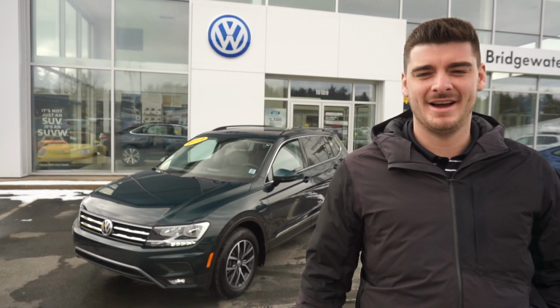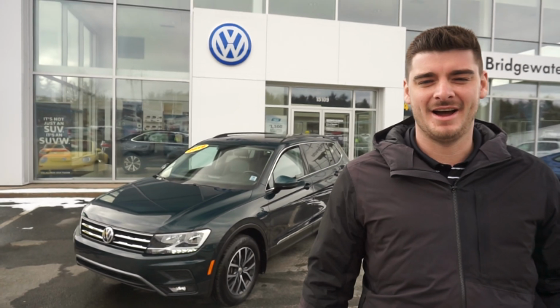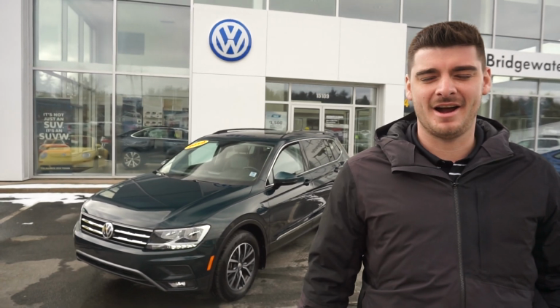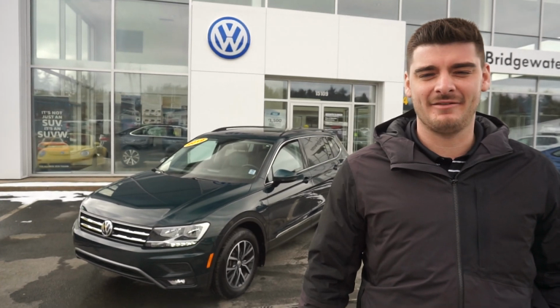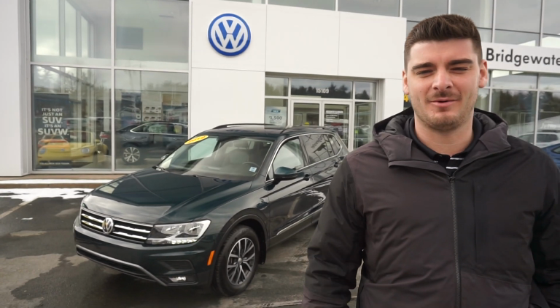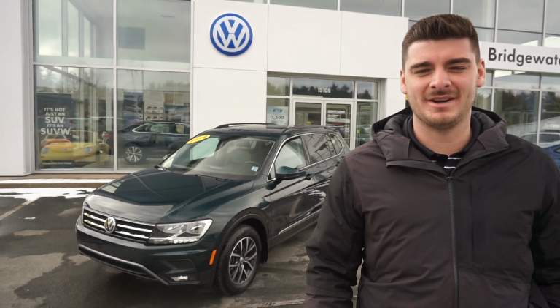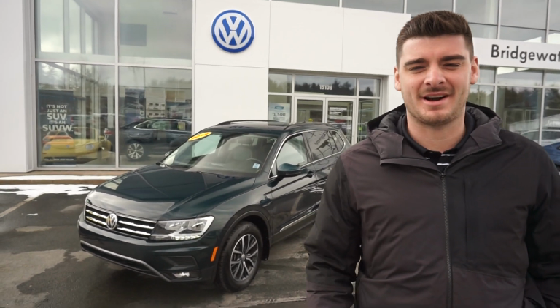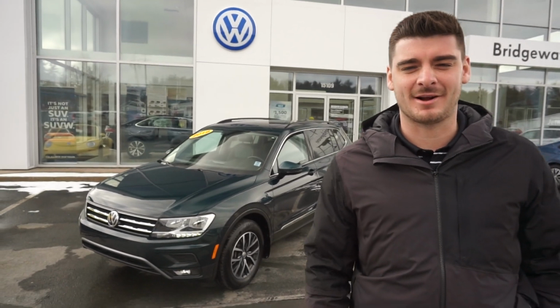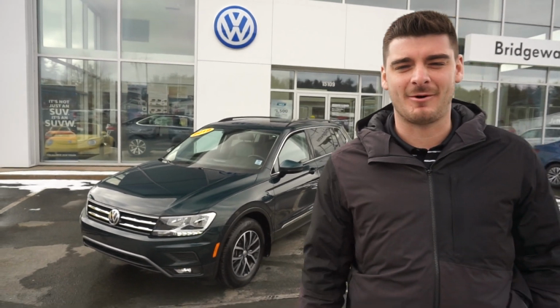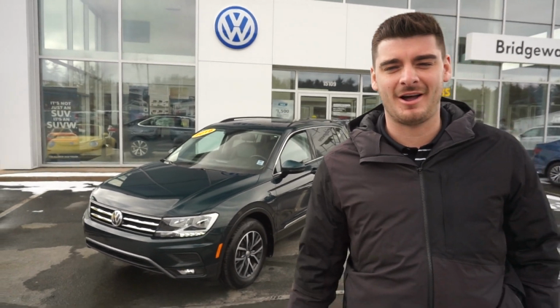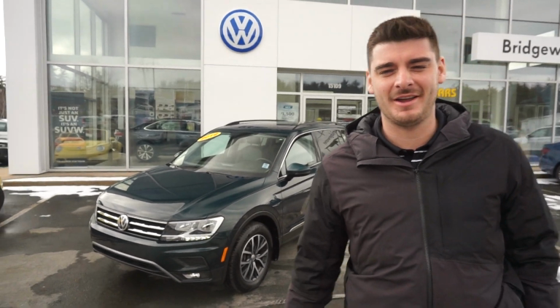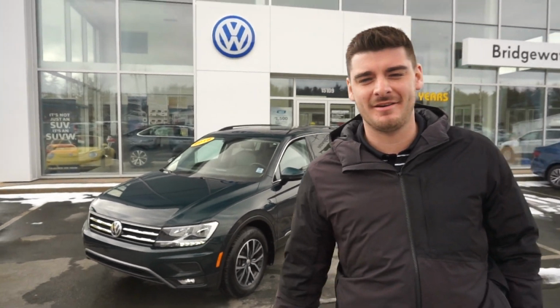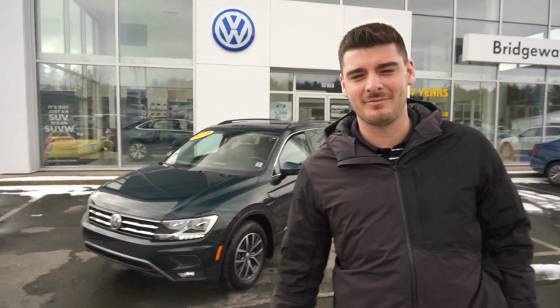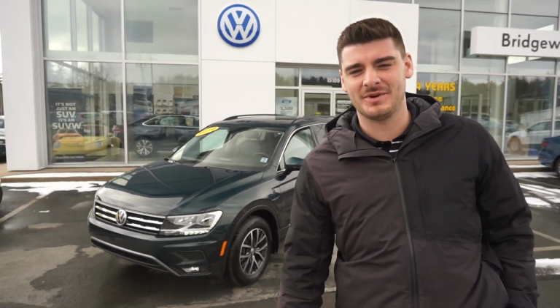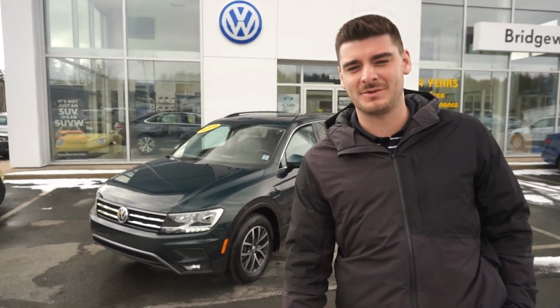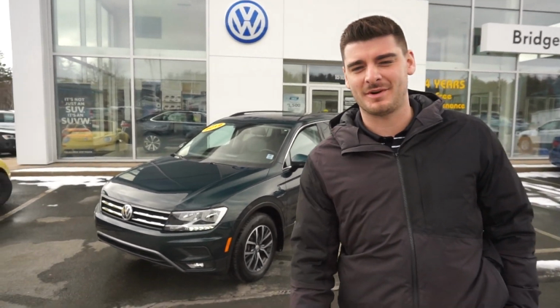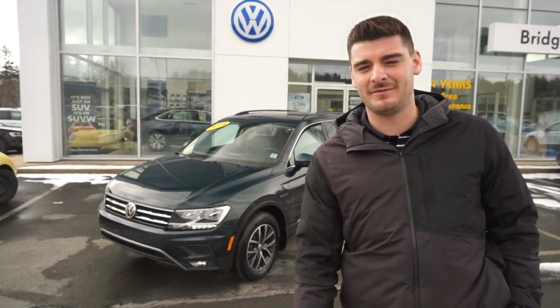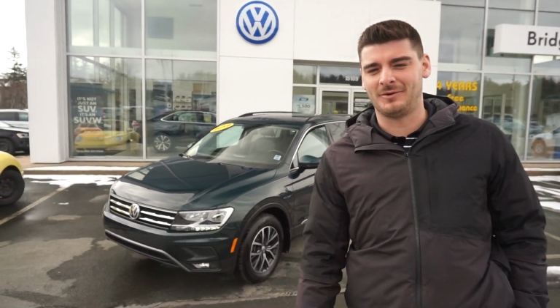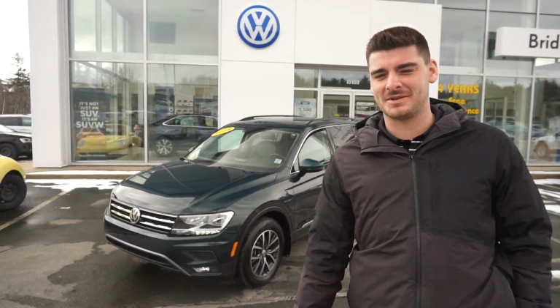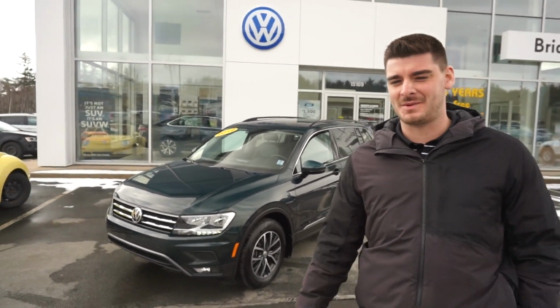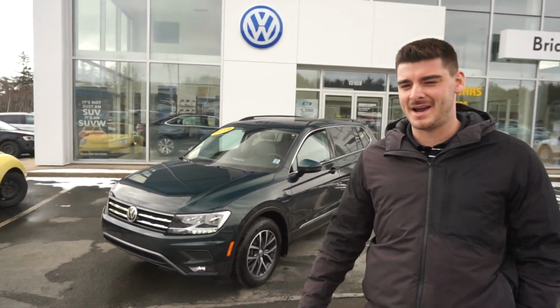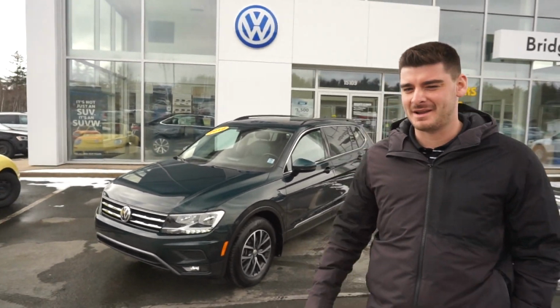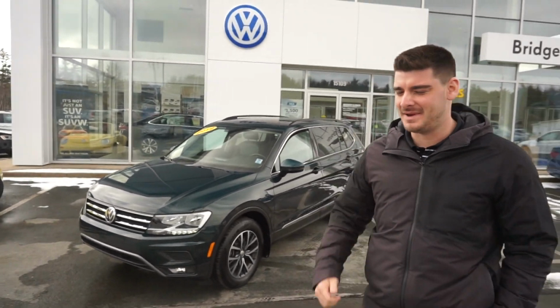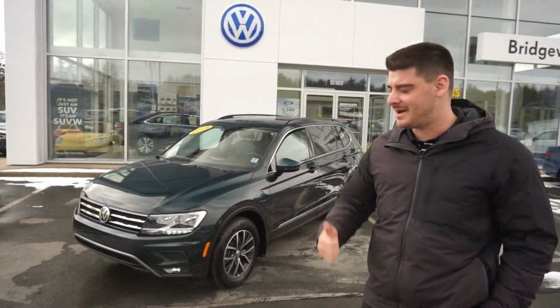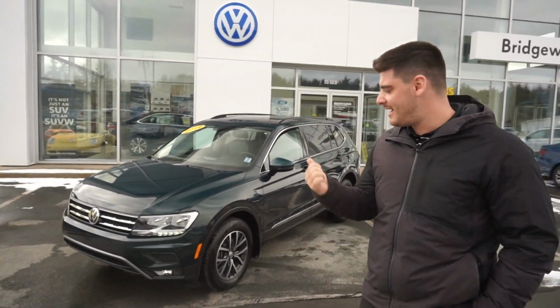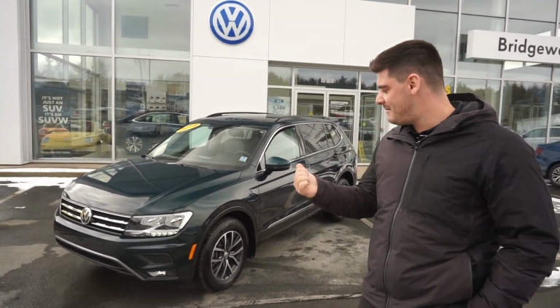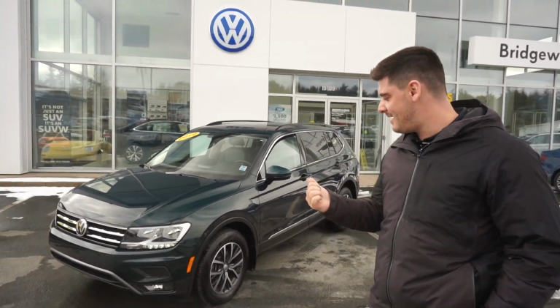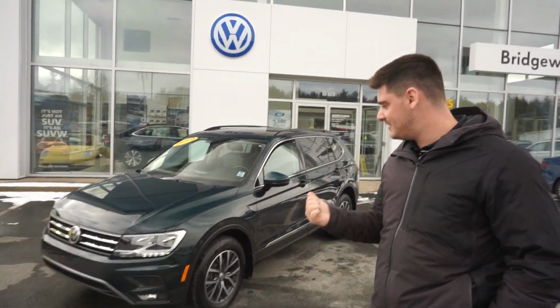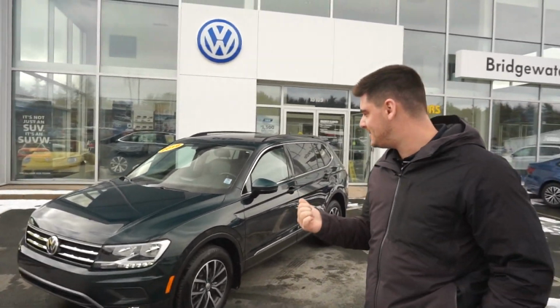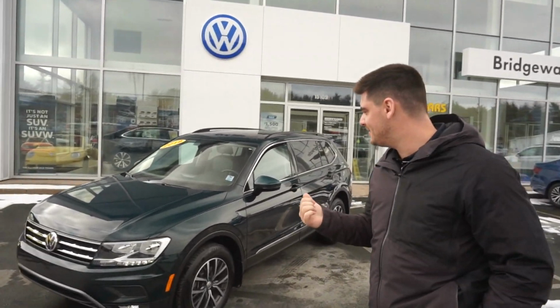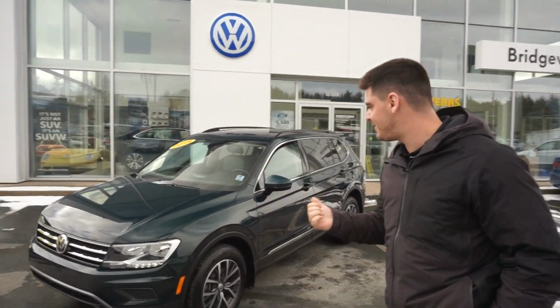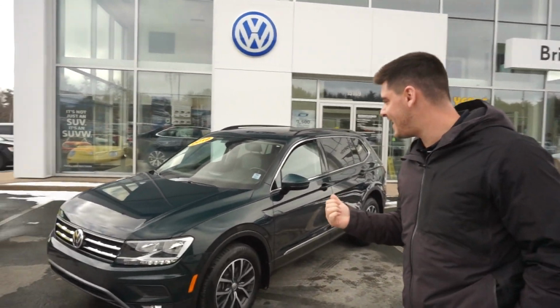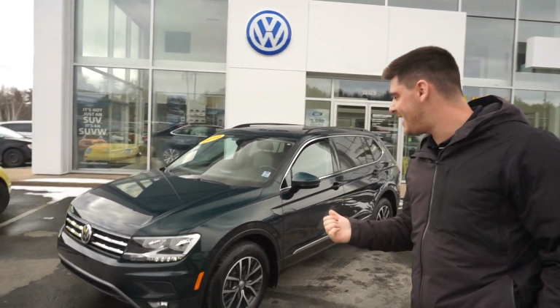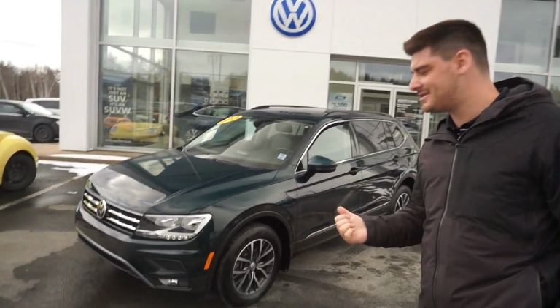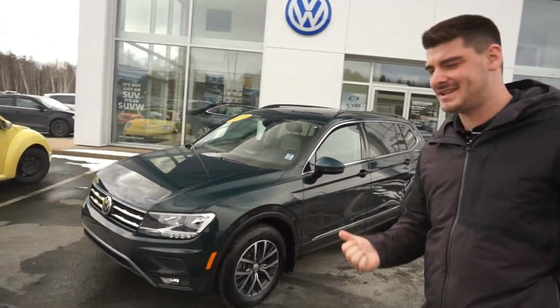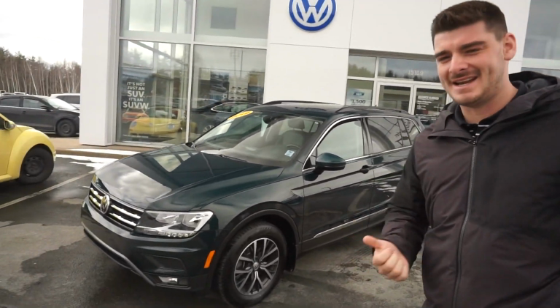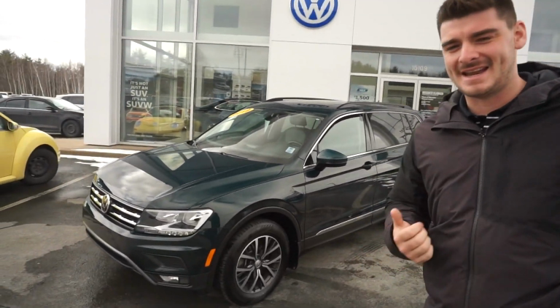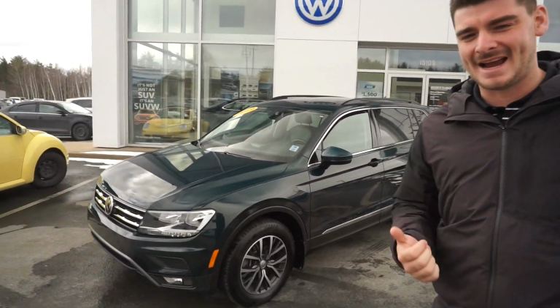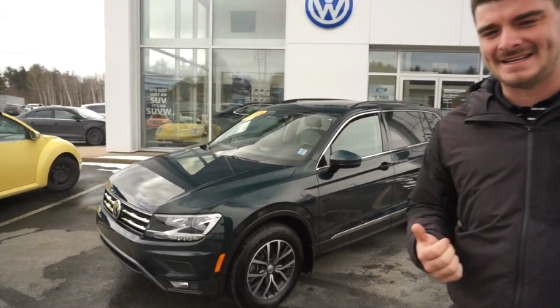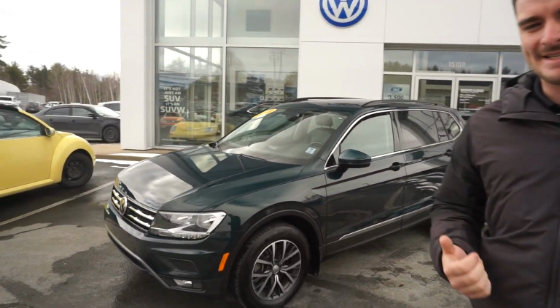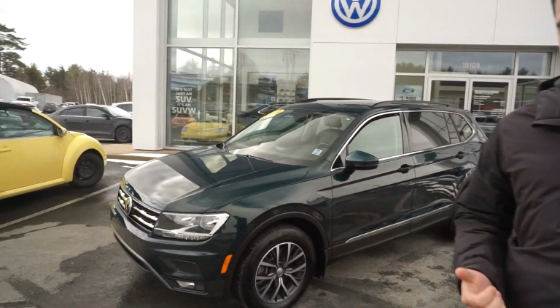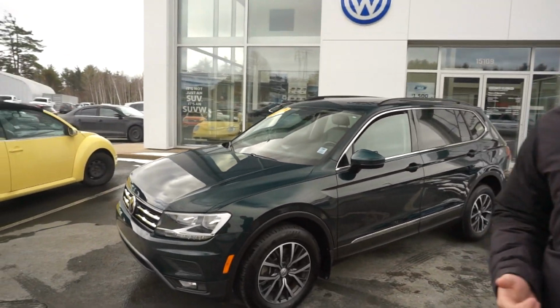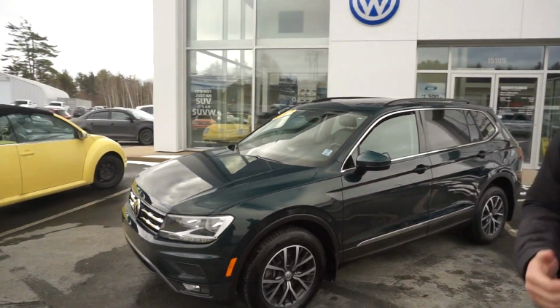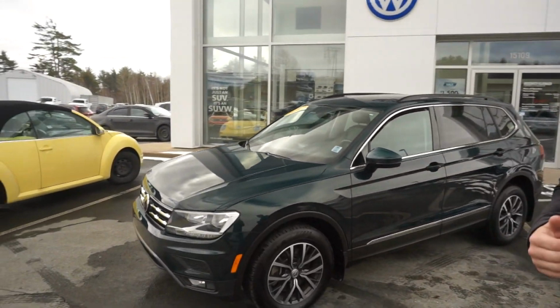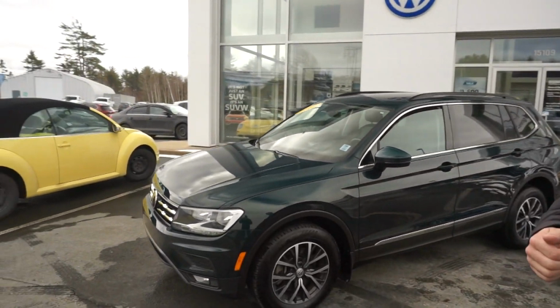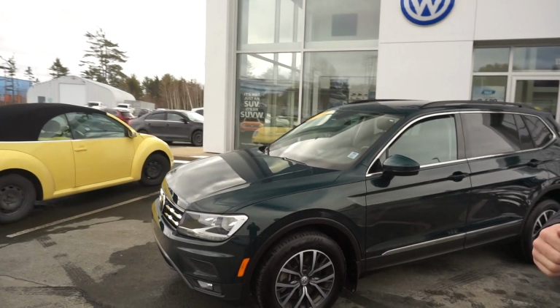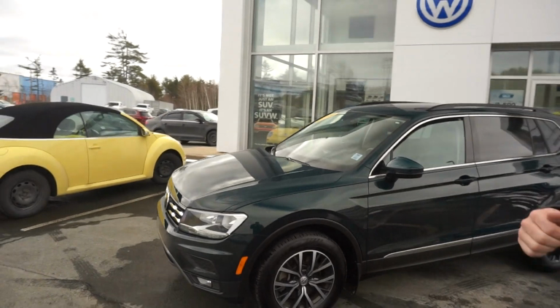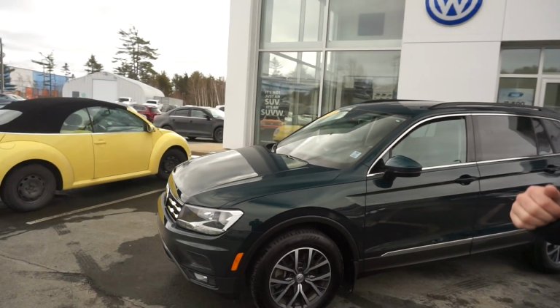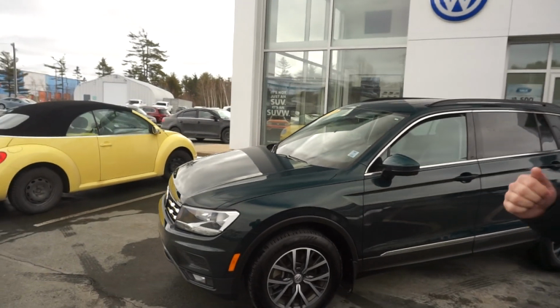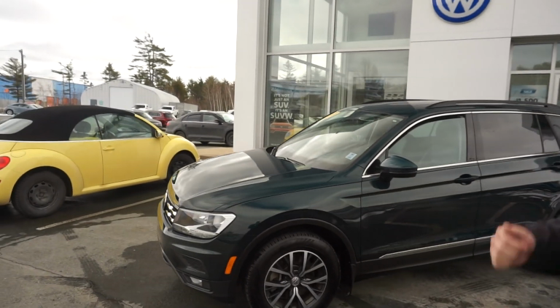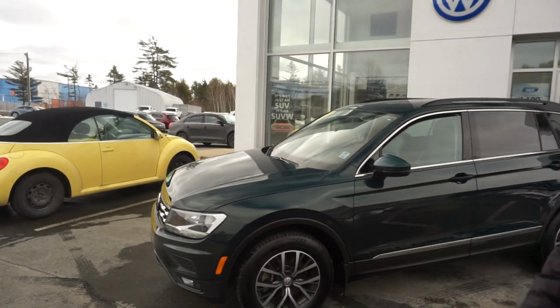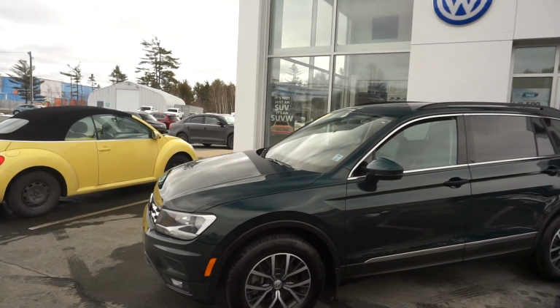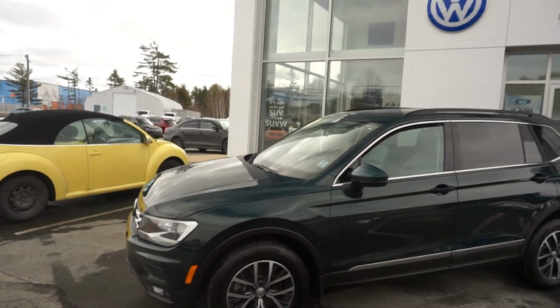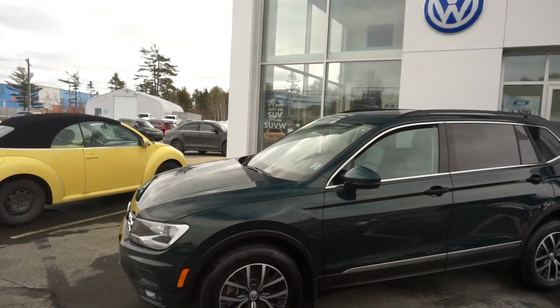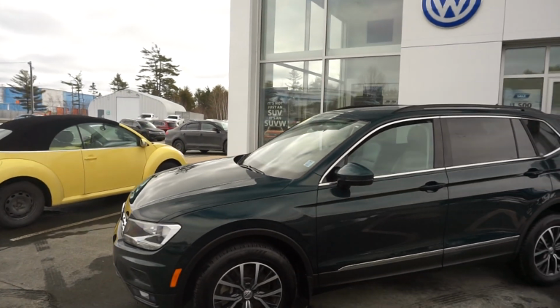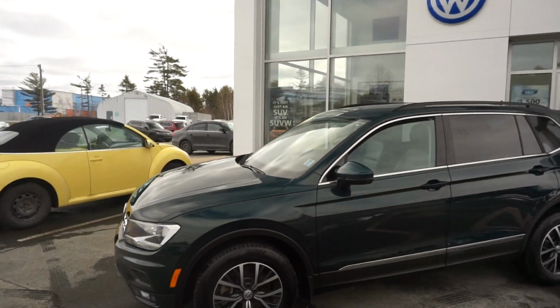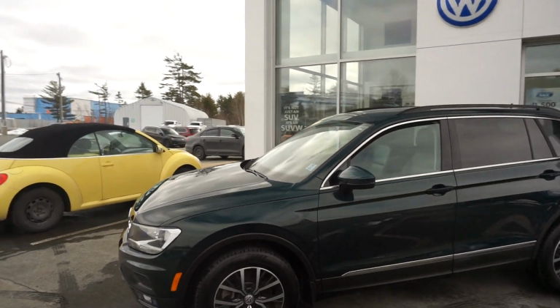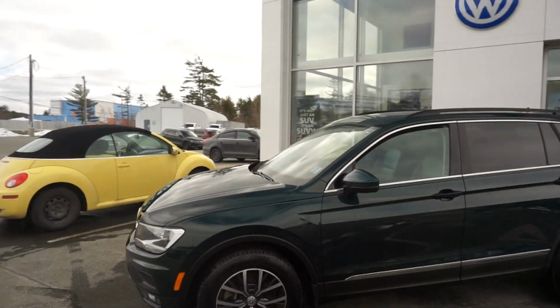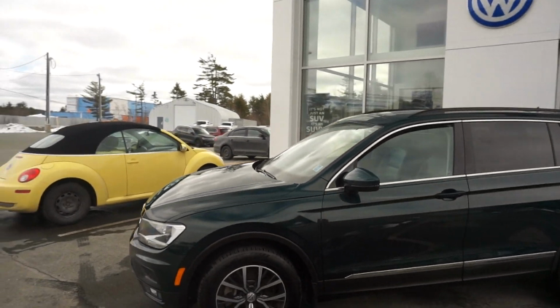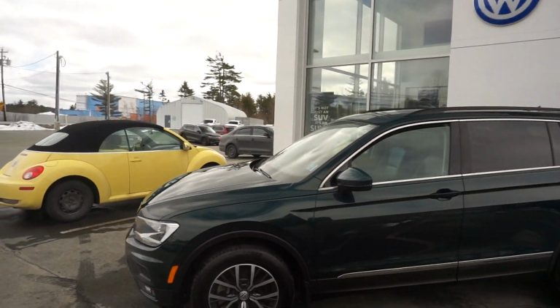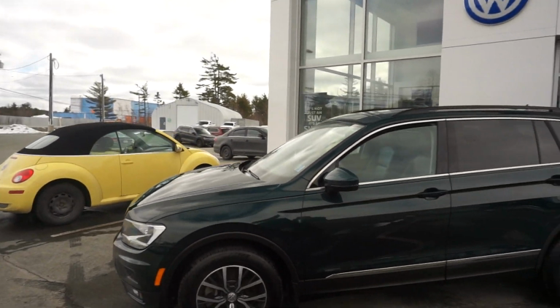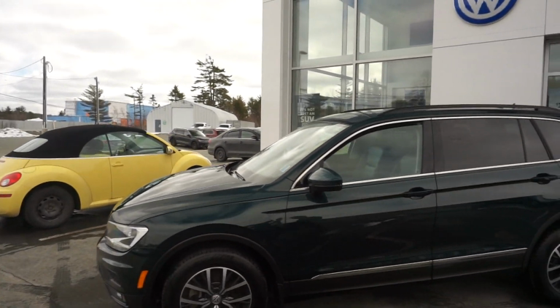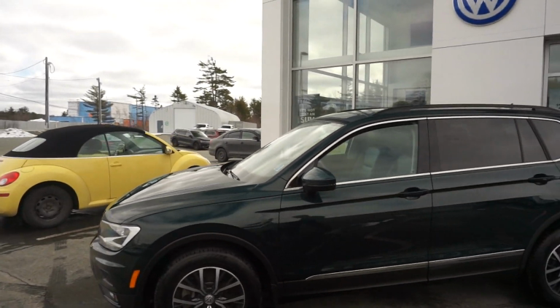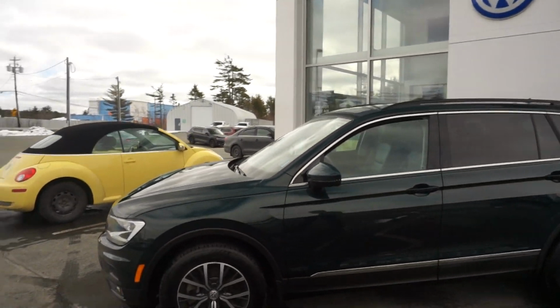Hi everyone, Tyler Weil here from Bridgewater Volkswagen. Behind we have a 2019 Volkswagen Tiguan Comfortline.